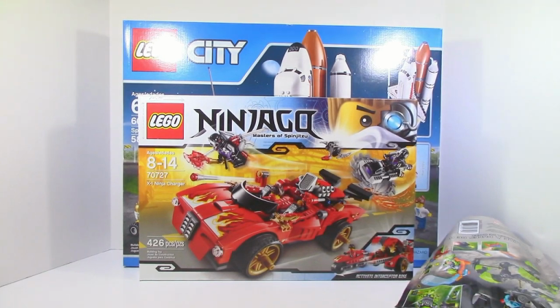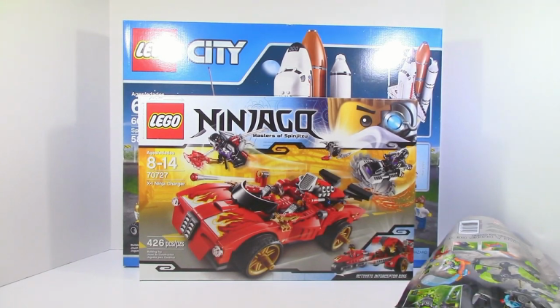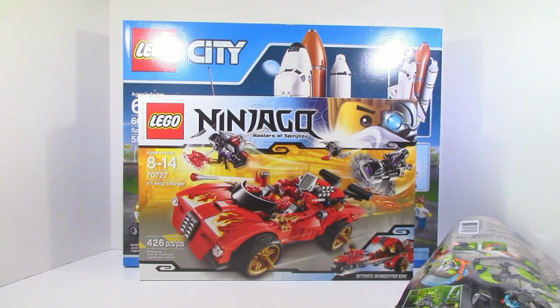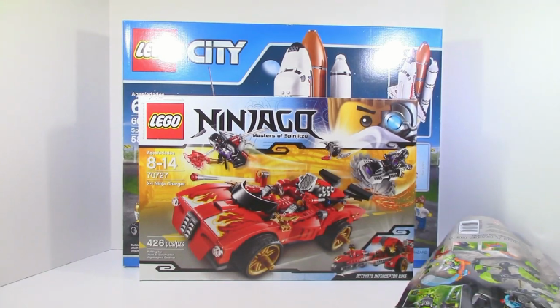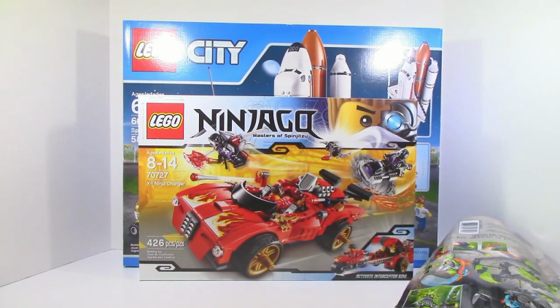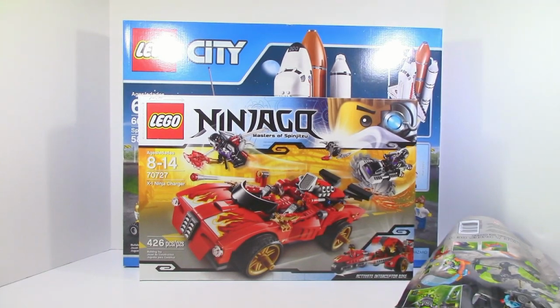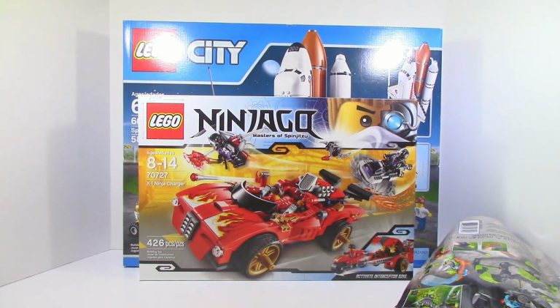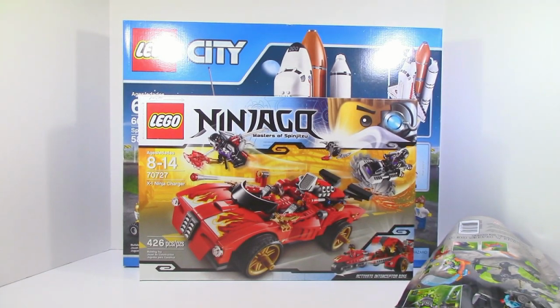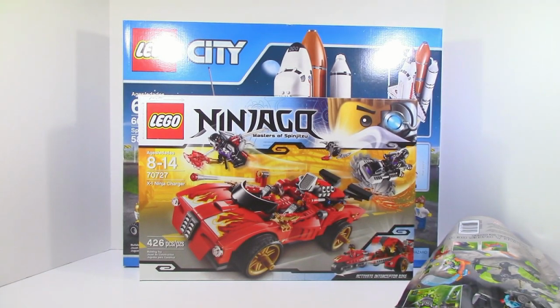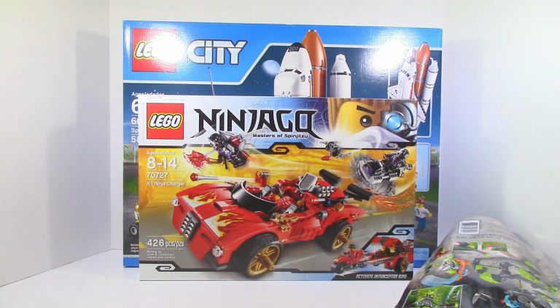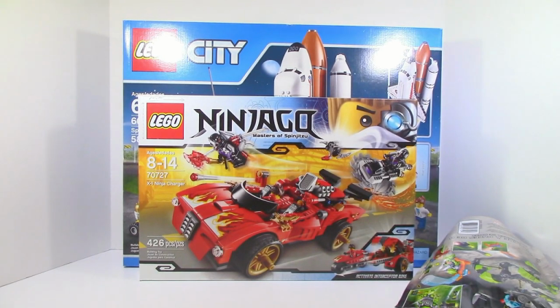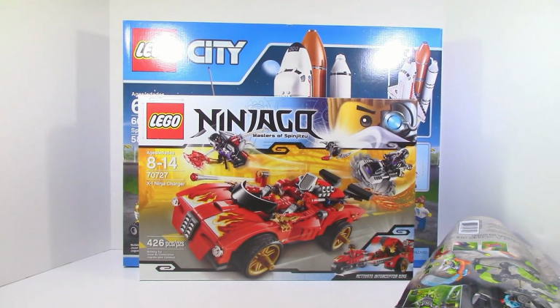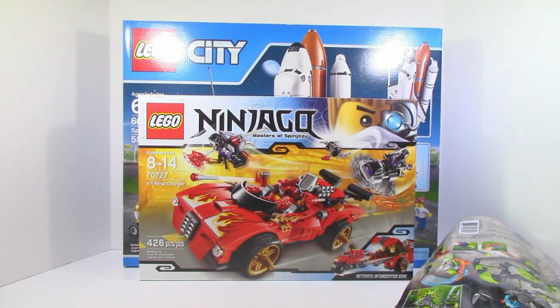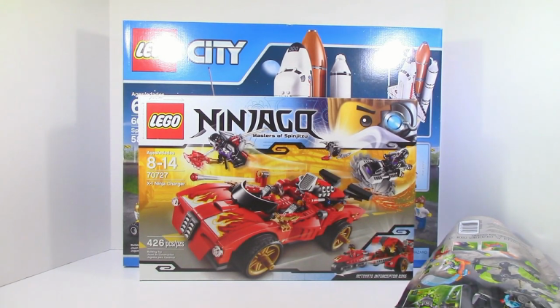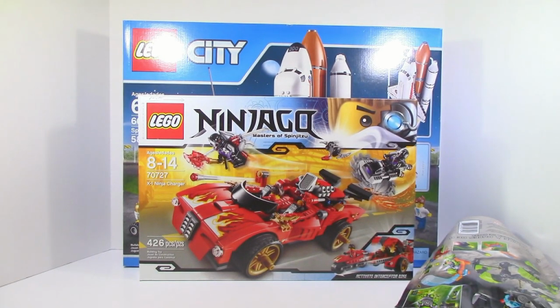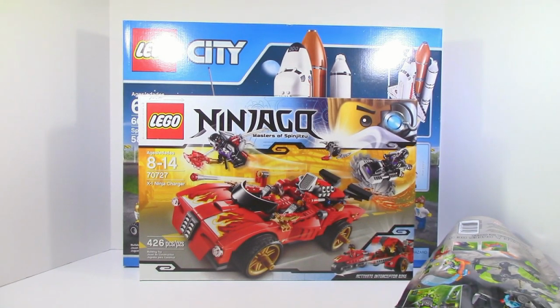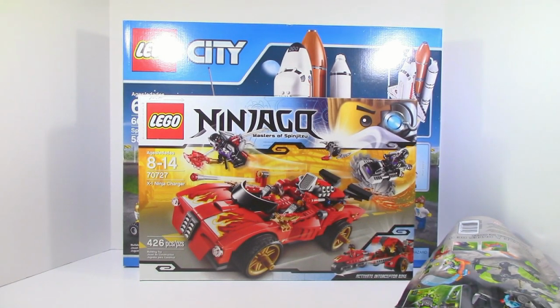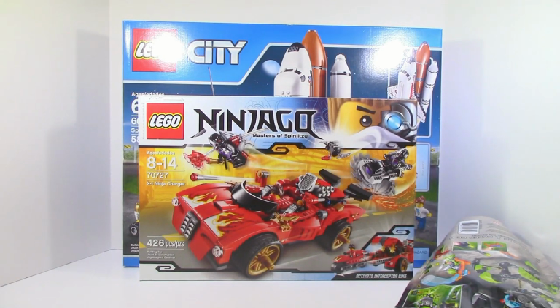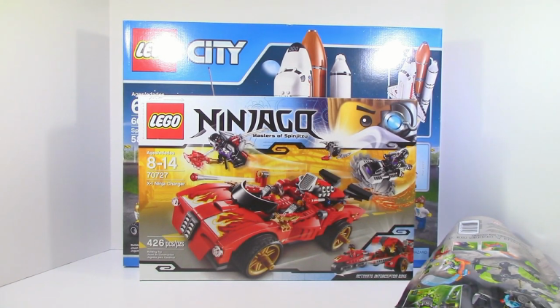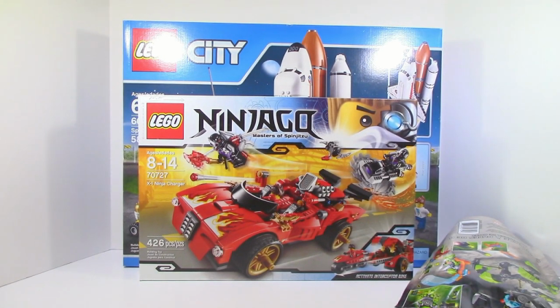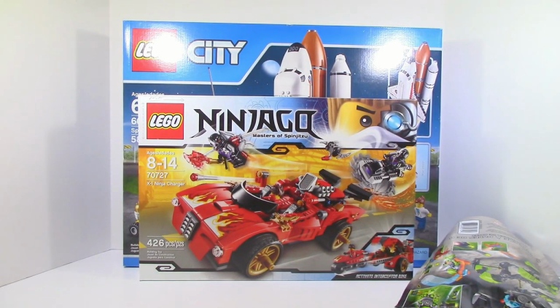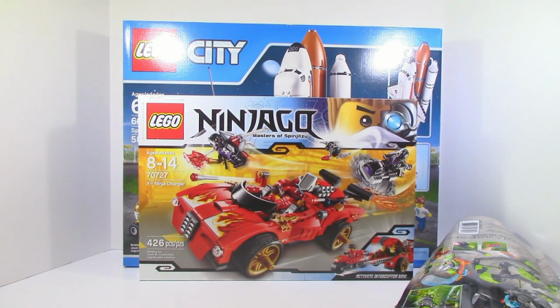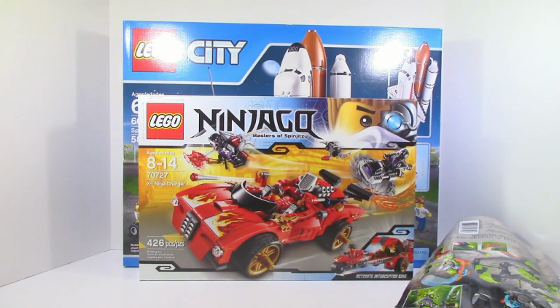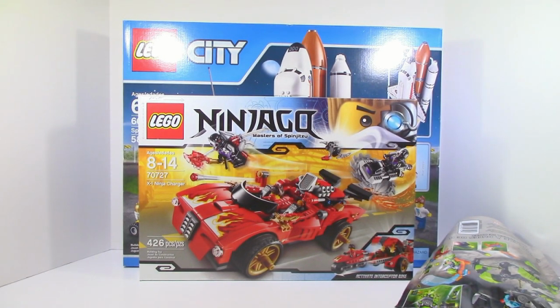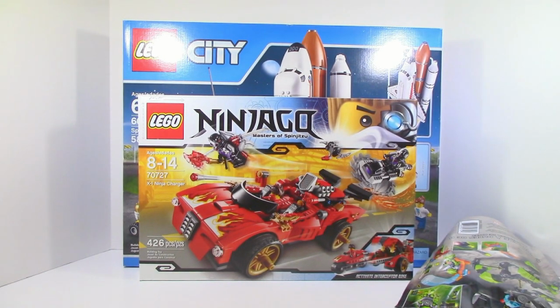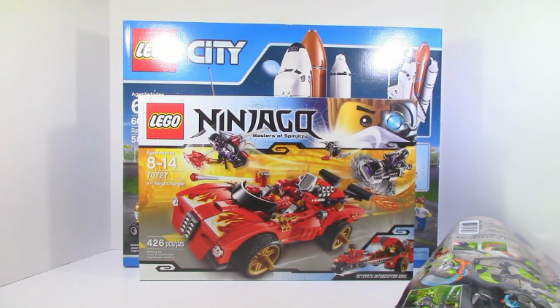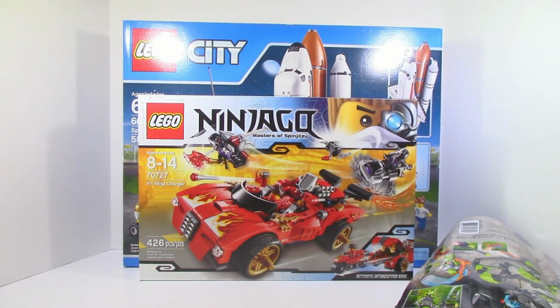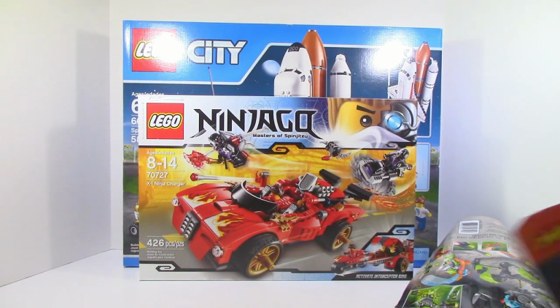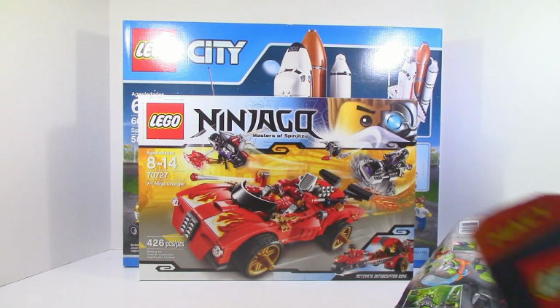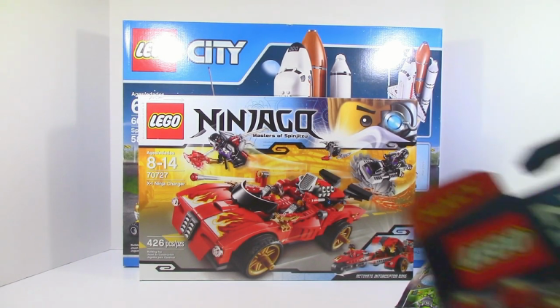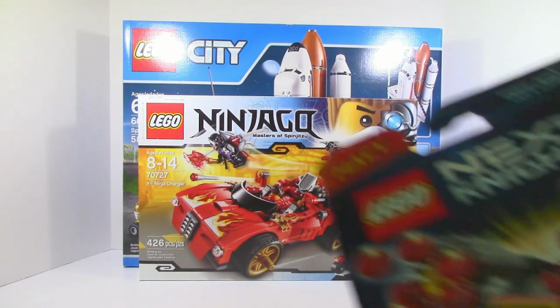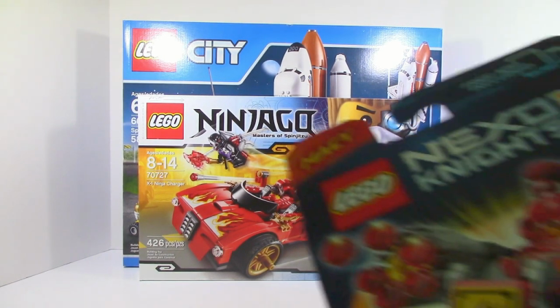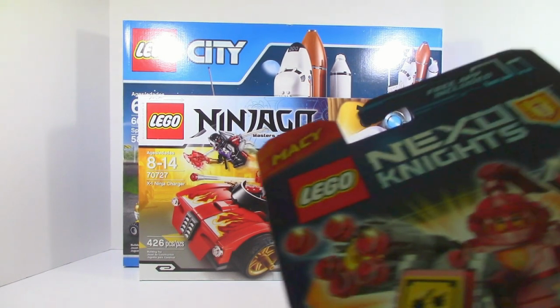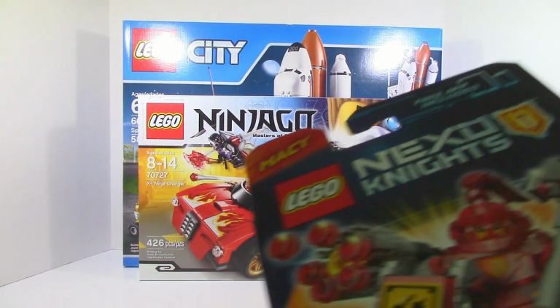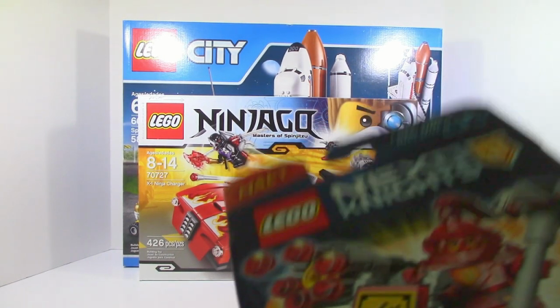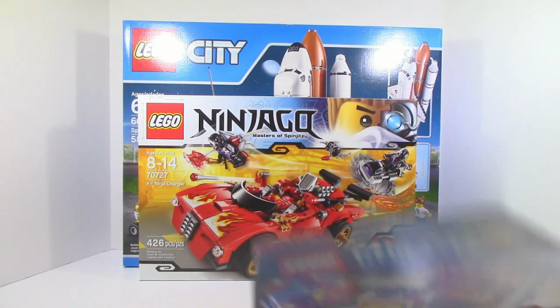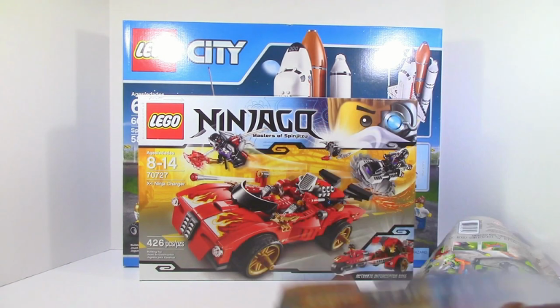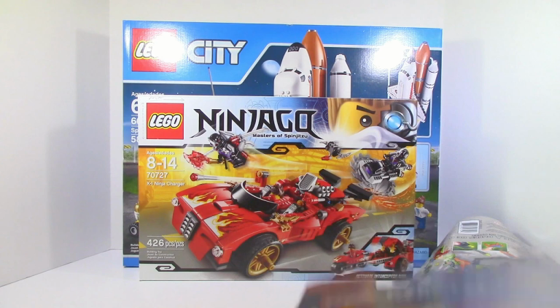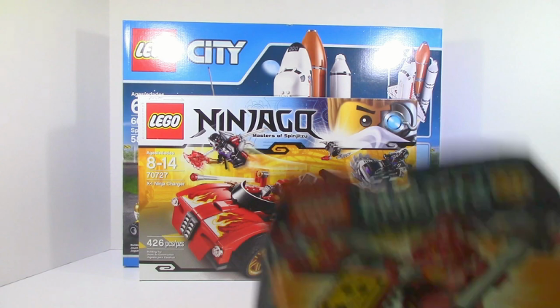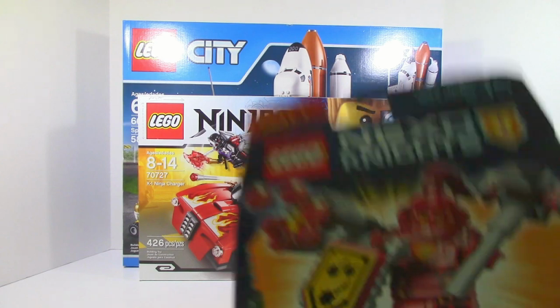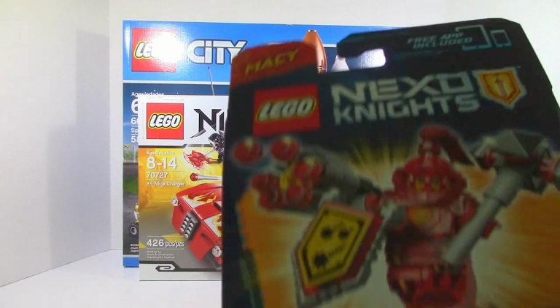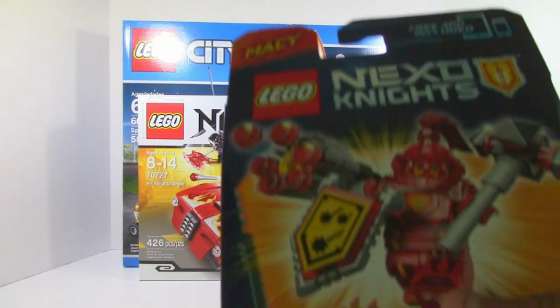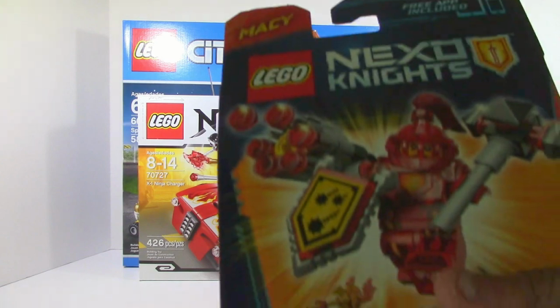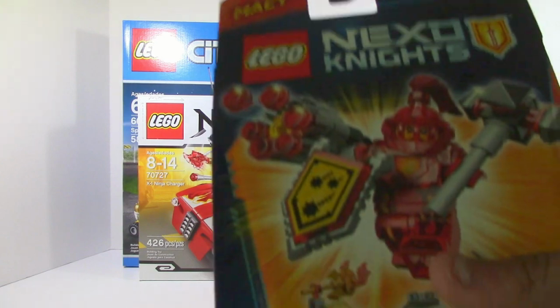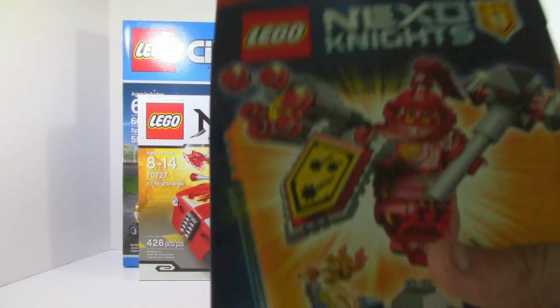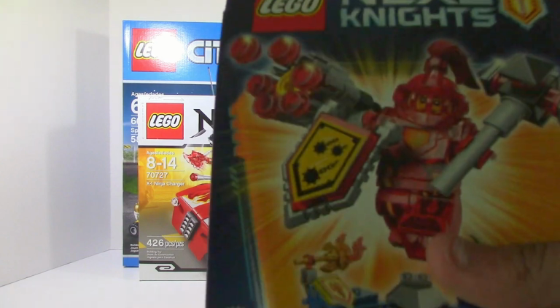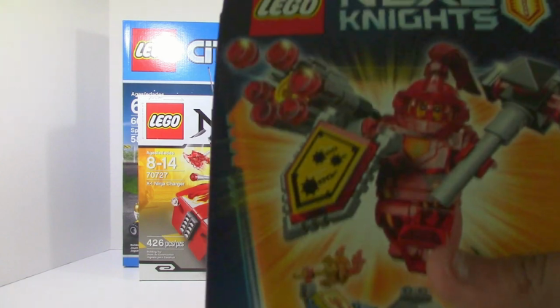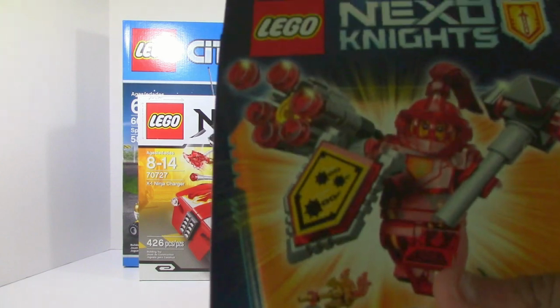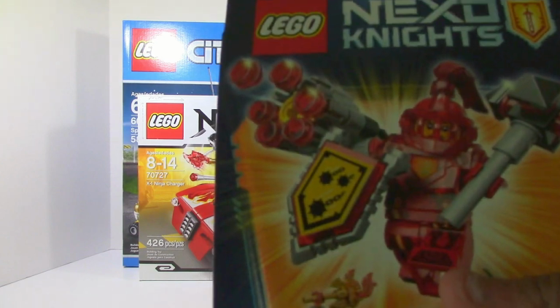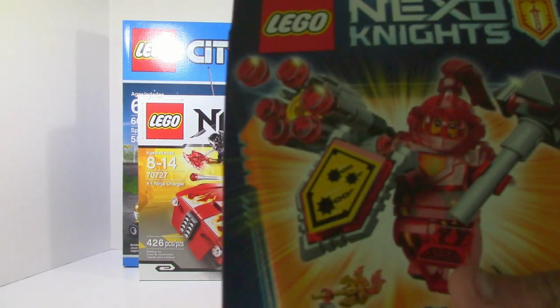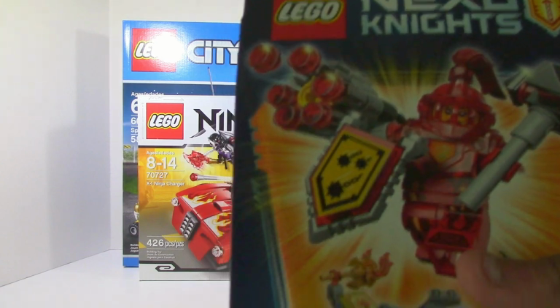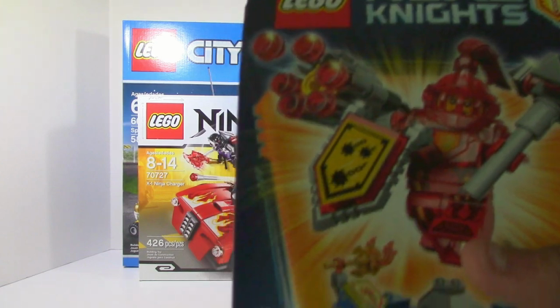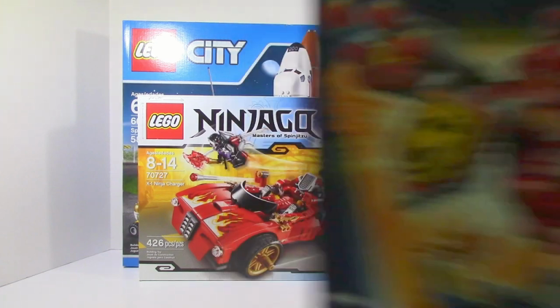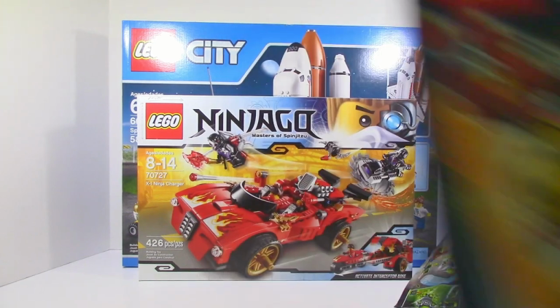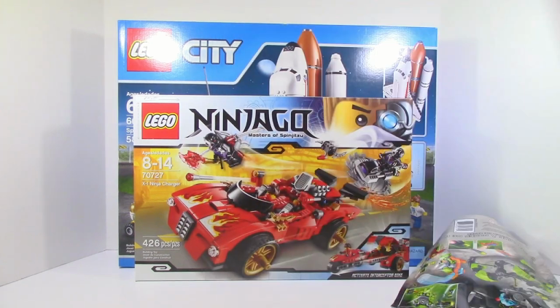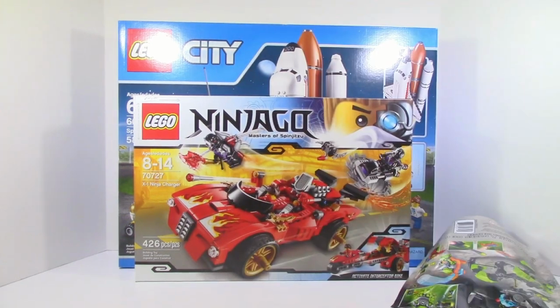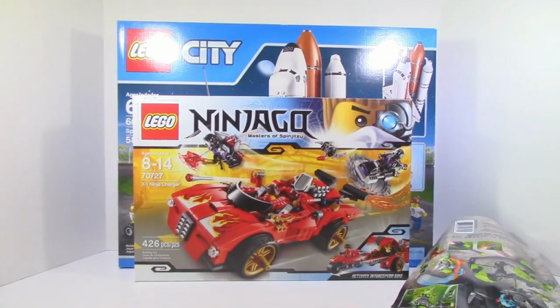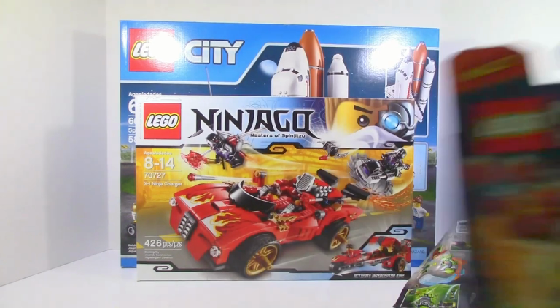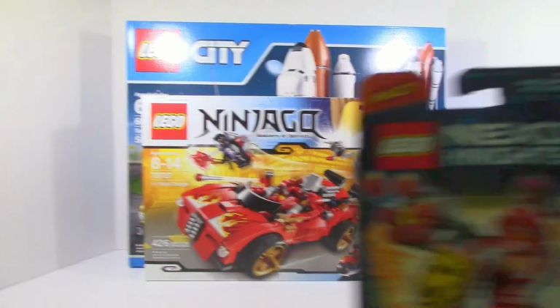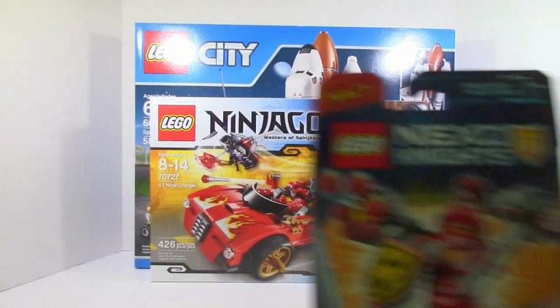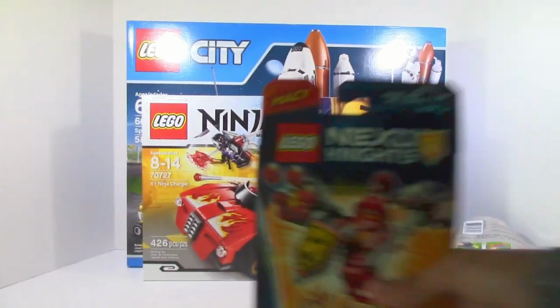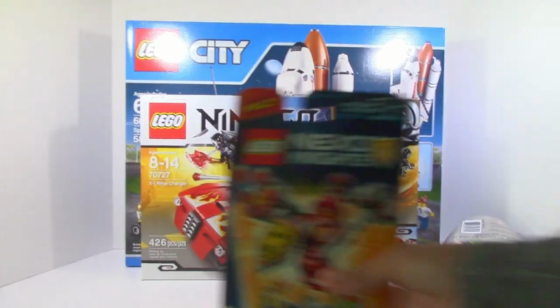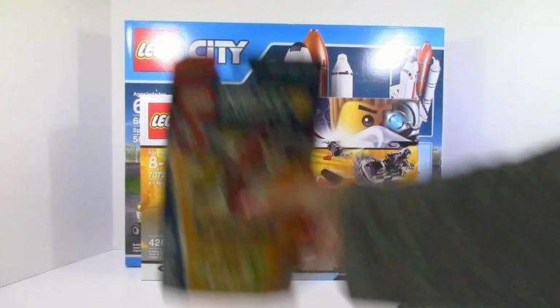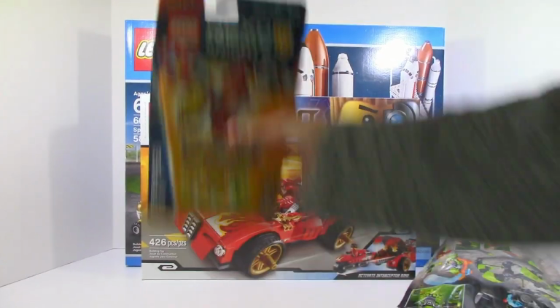The next set — we got Nexo Knights' Macy Pack. Pretty cool set.